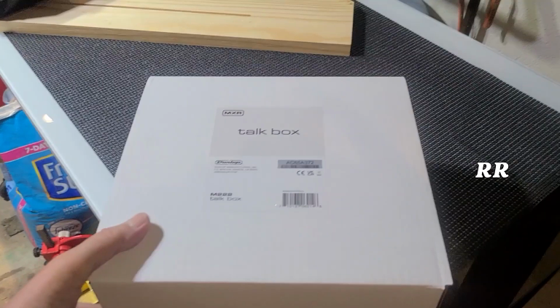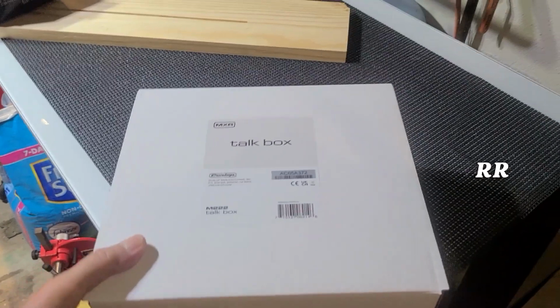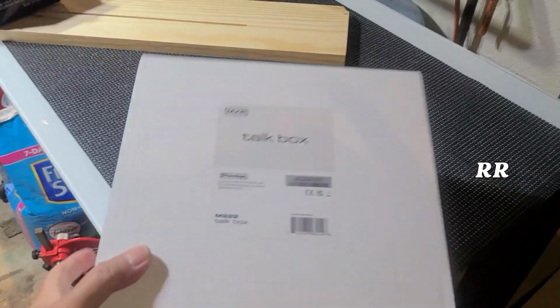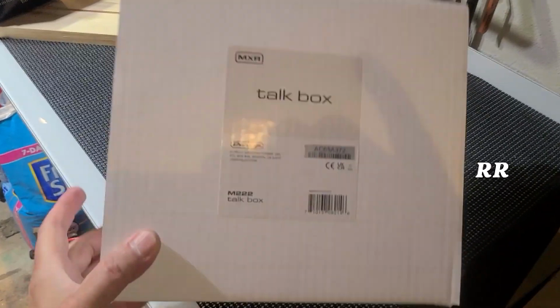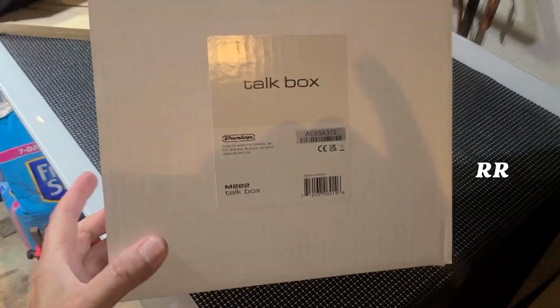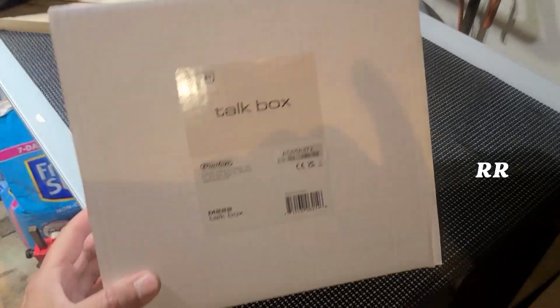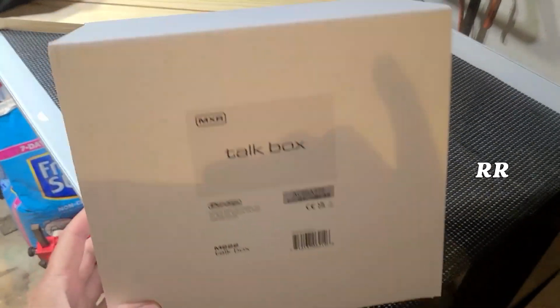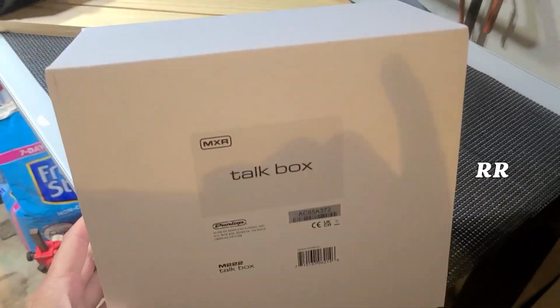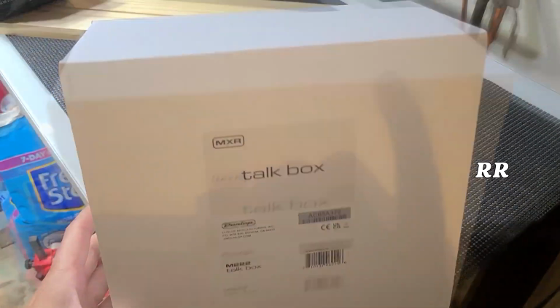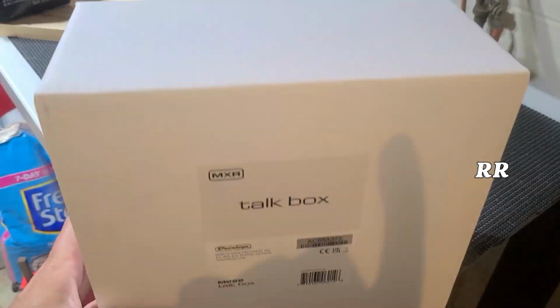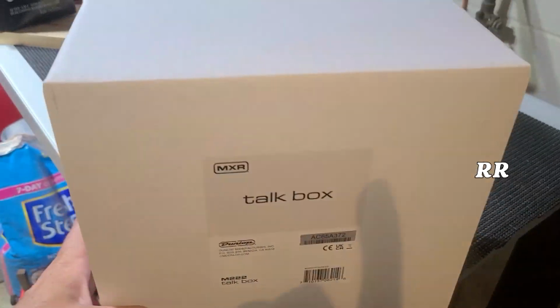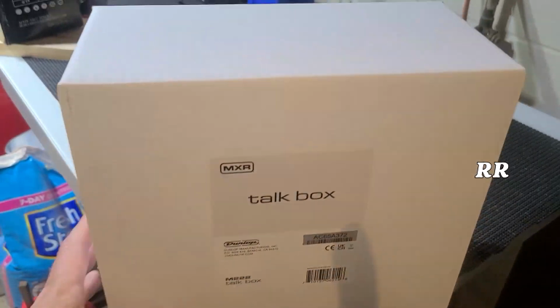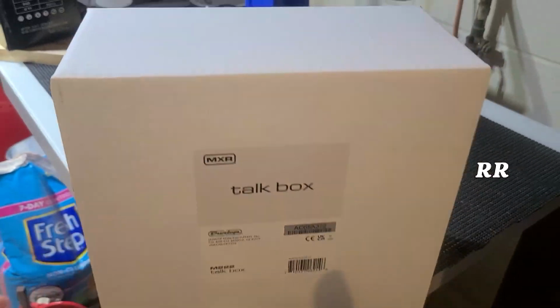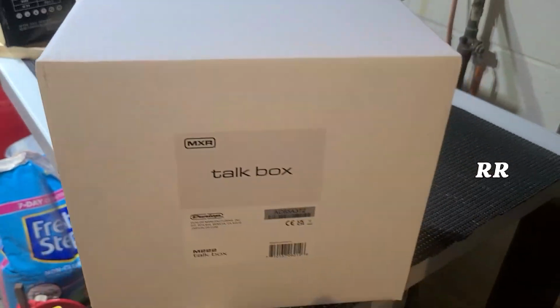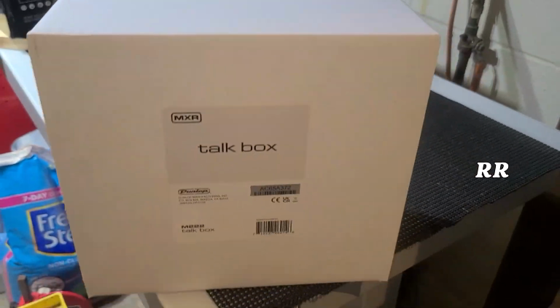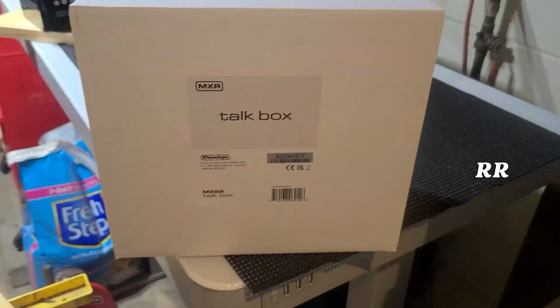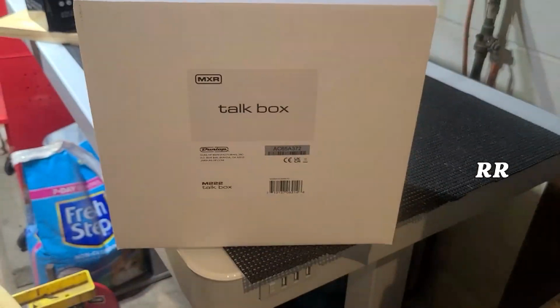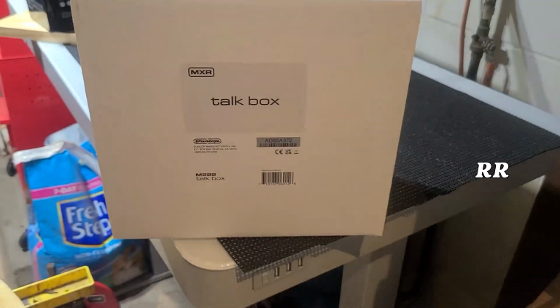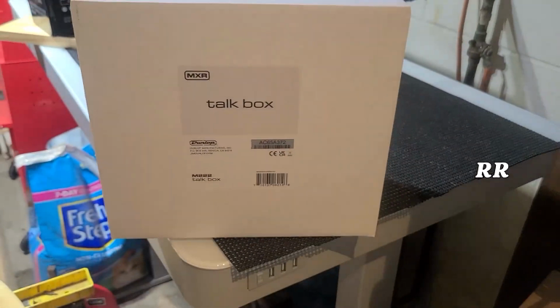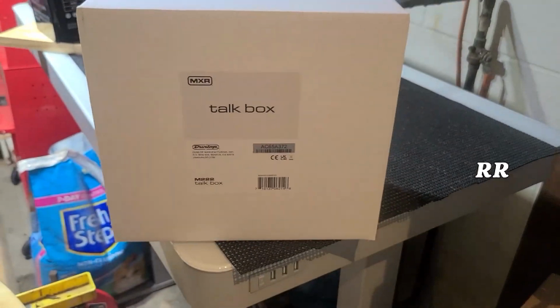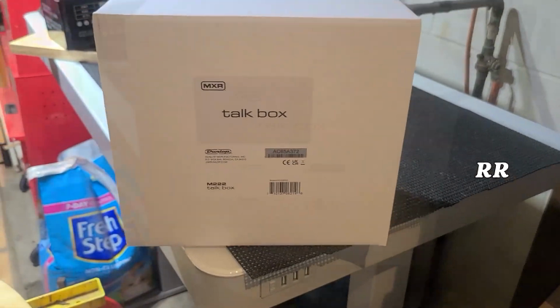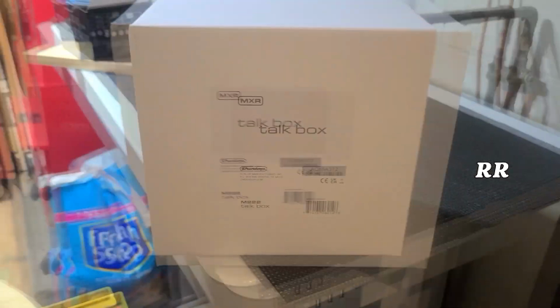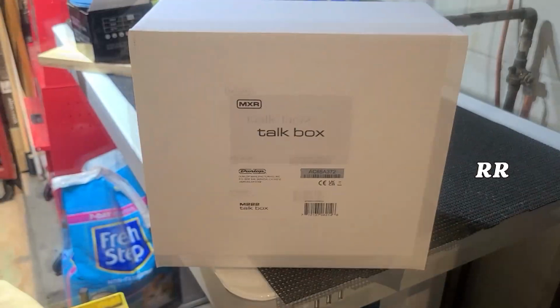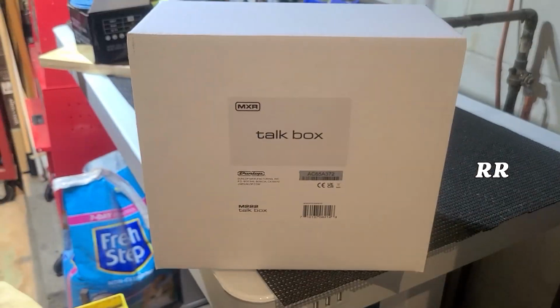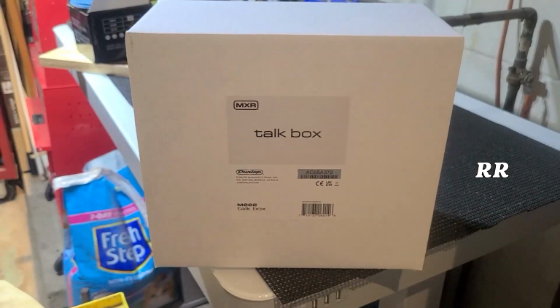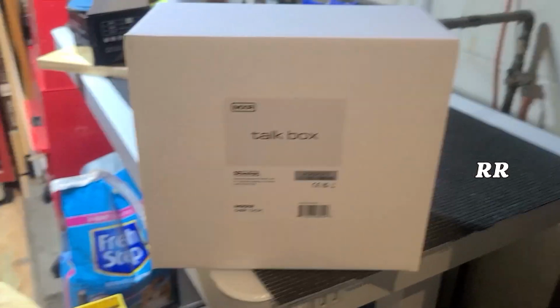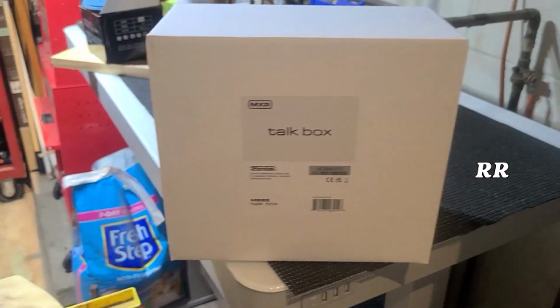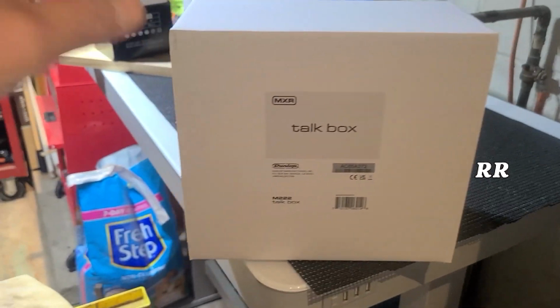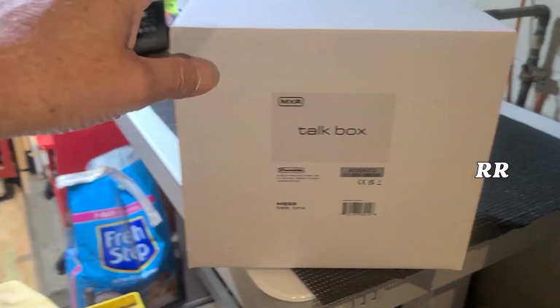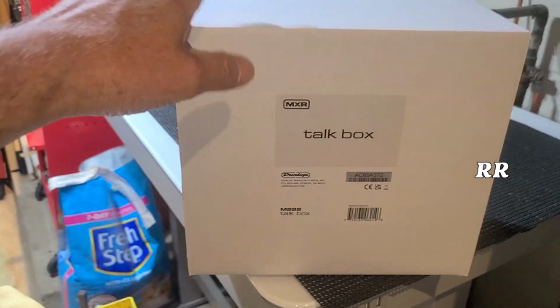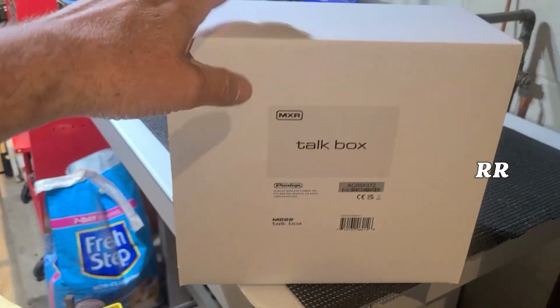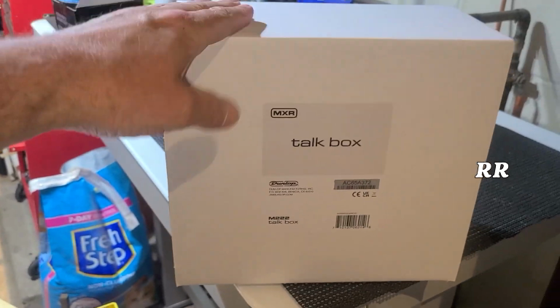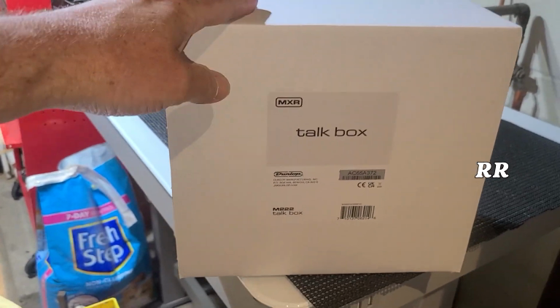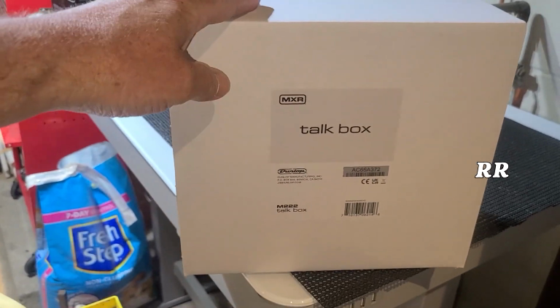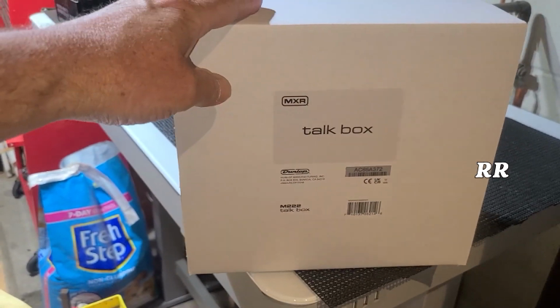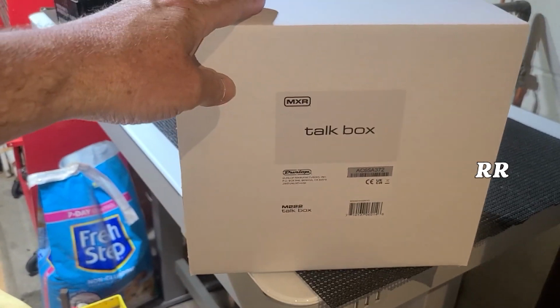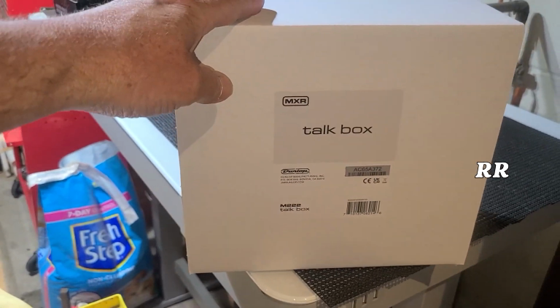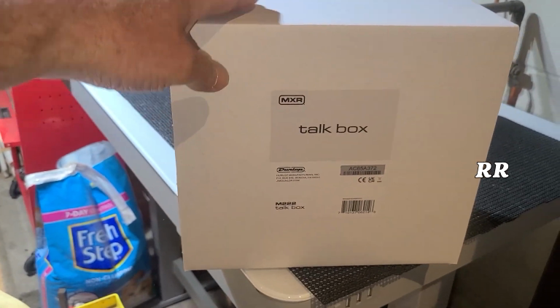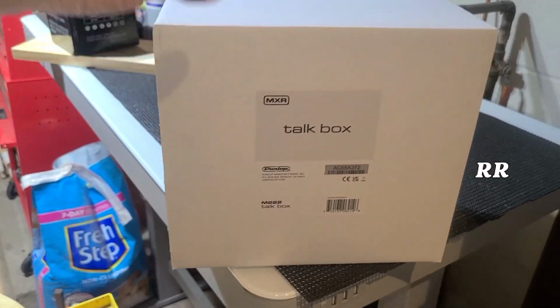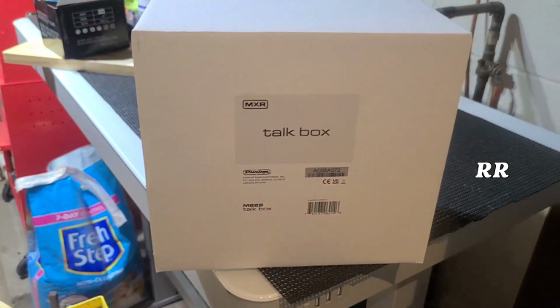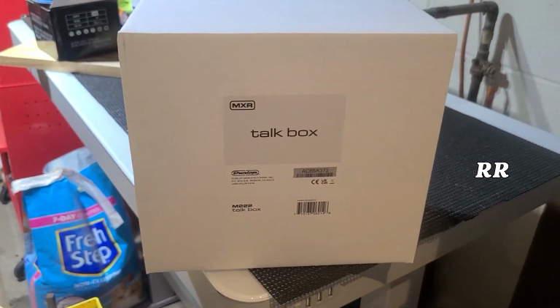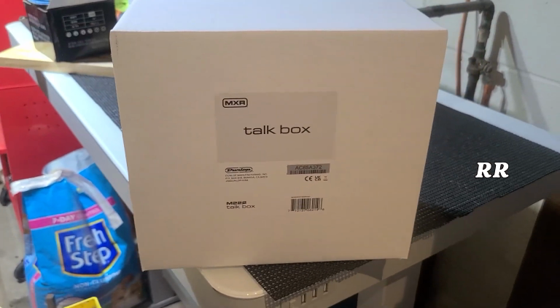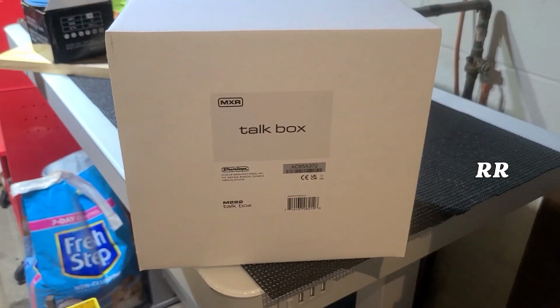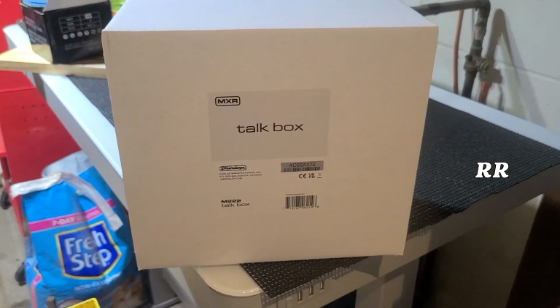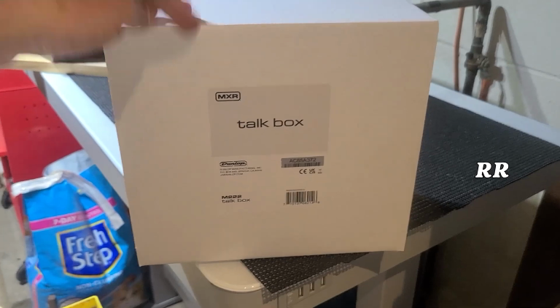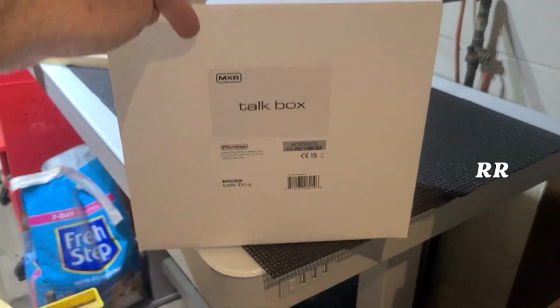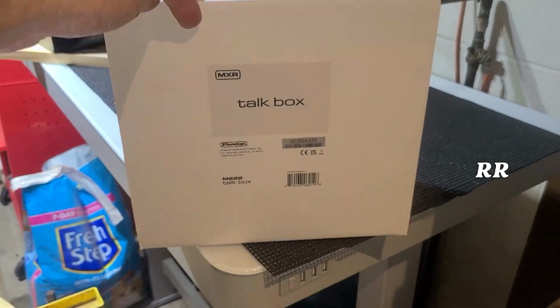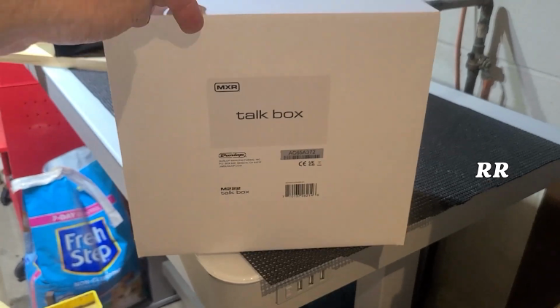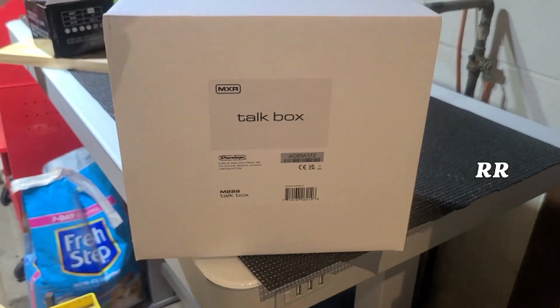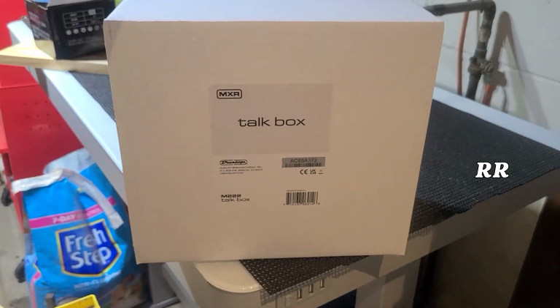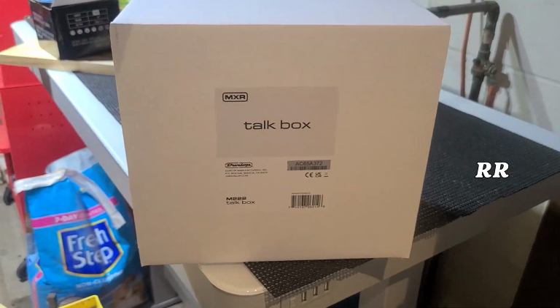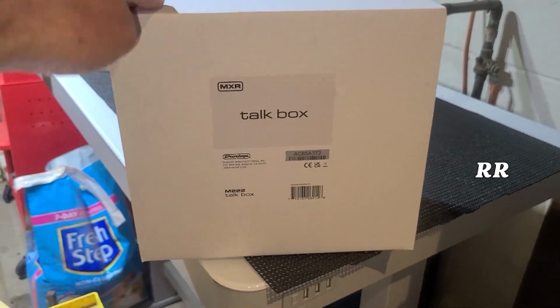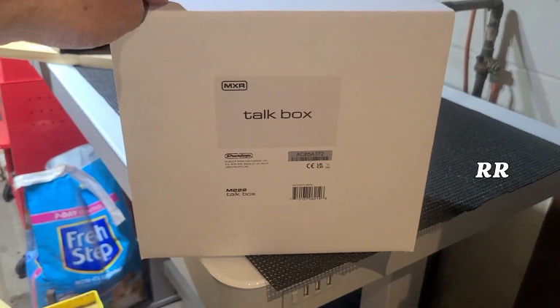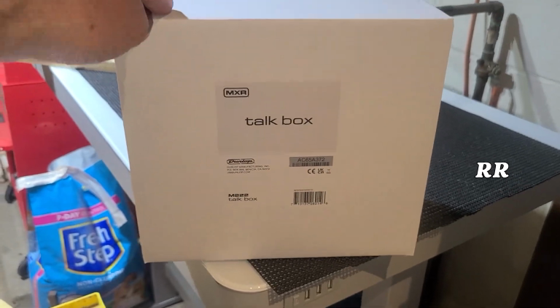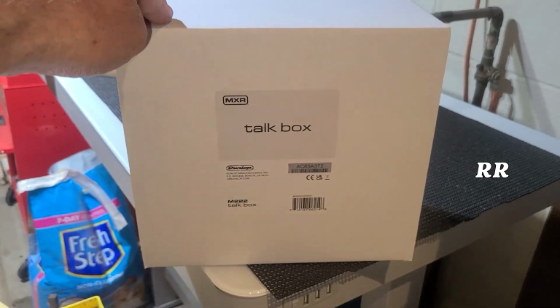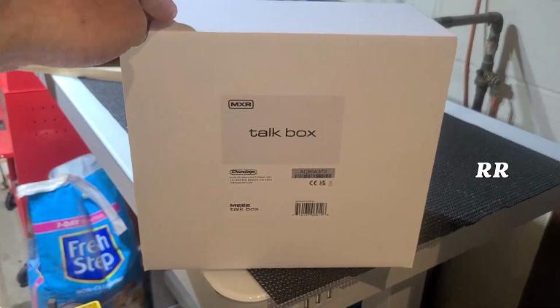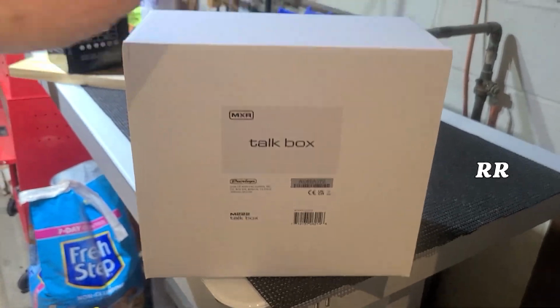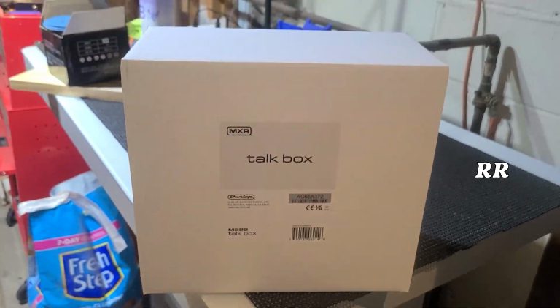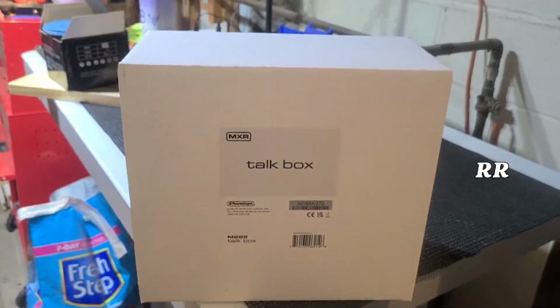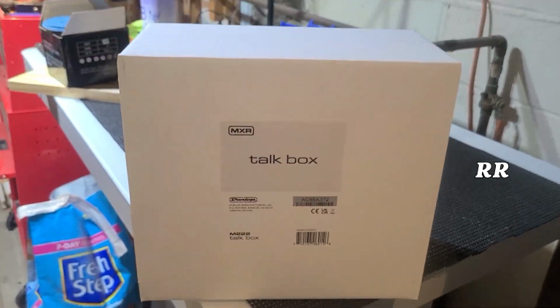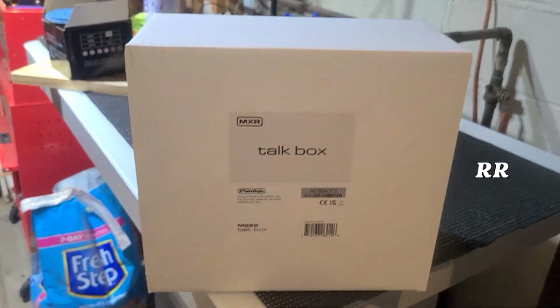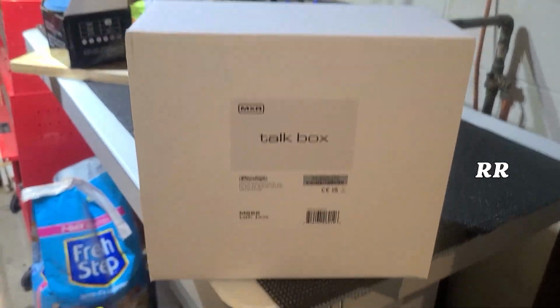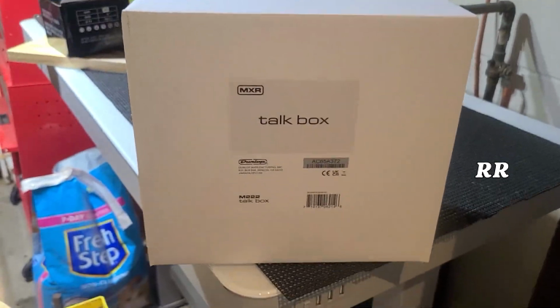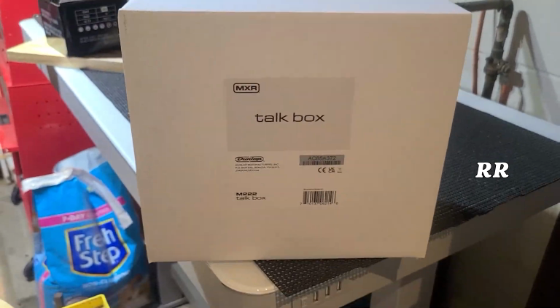It's the MXR TalkBox by Dunlop. This is how it arrives — in this box right here. You get the TalkBox itself, the surgical tubing, and the power supply.